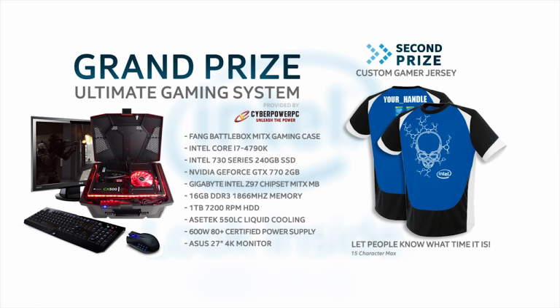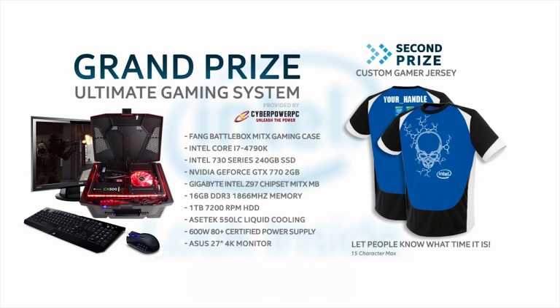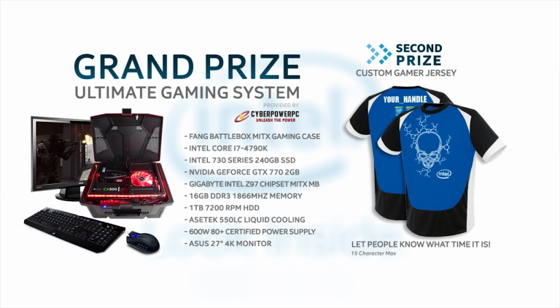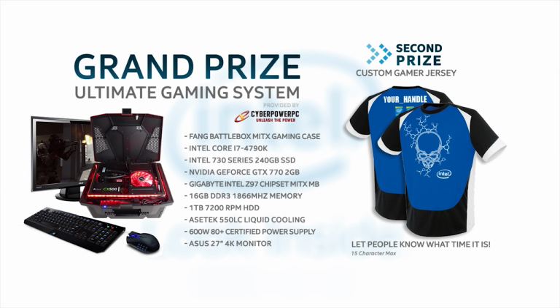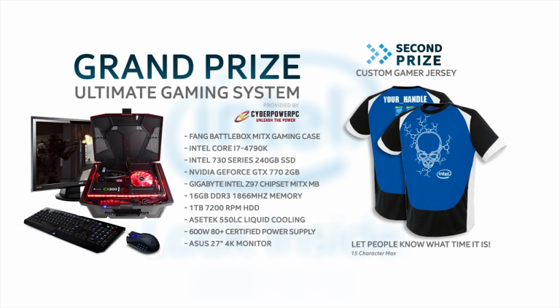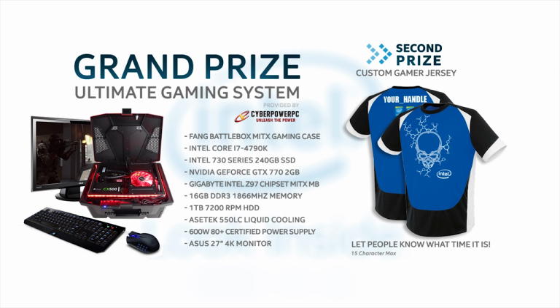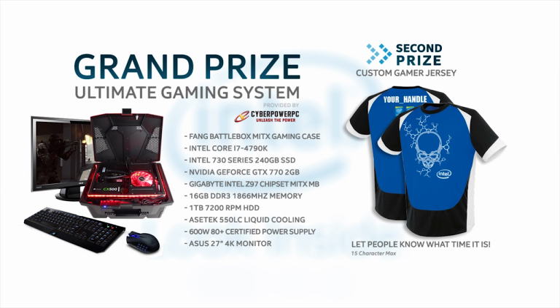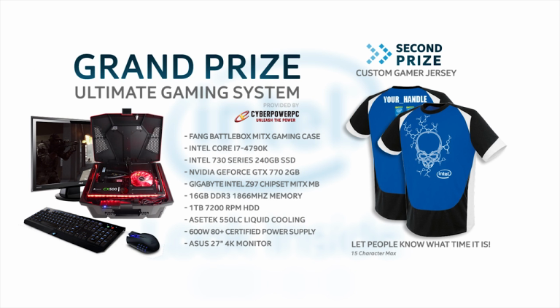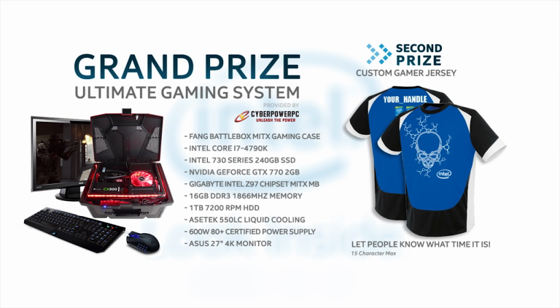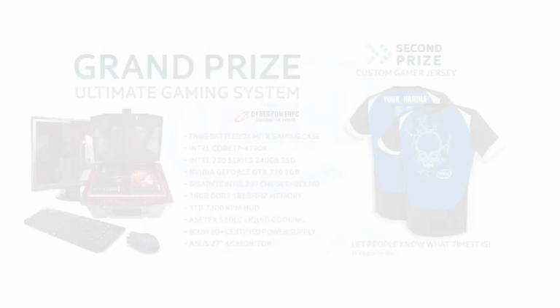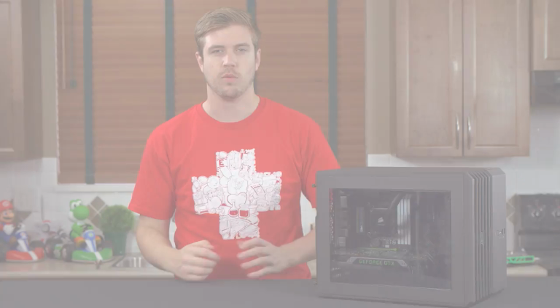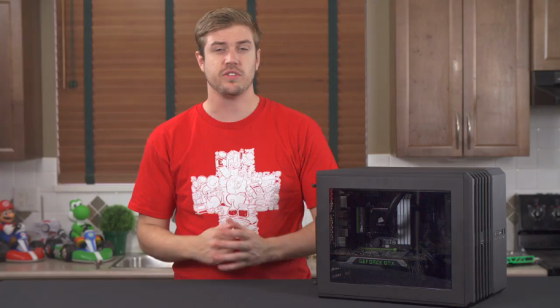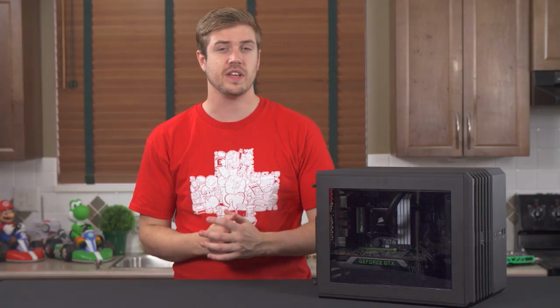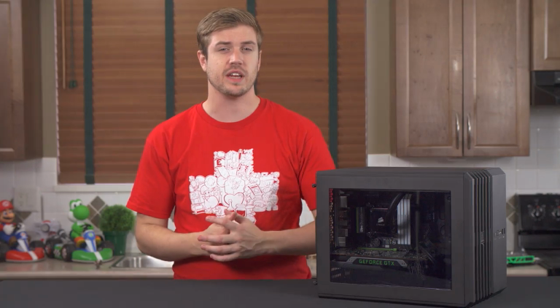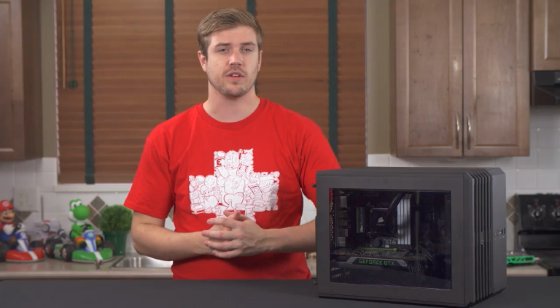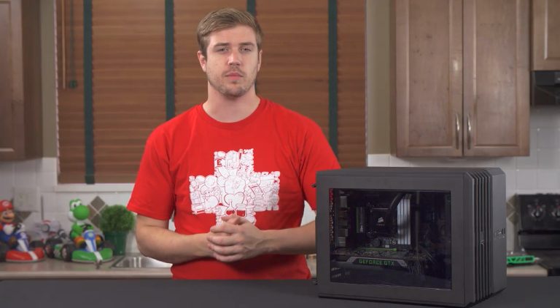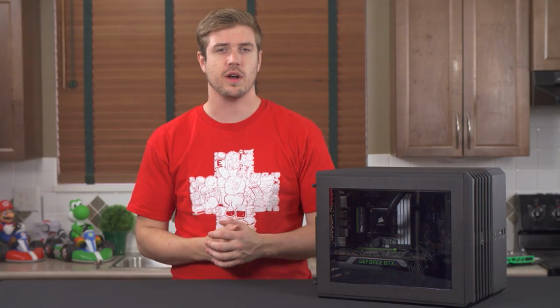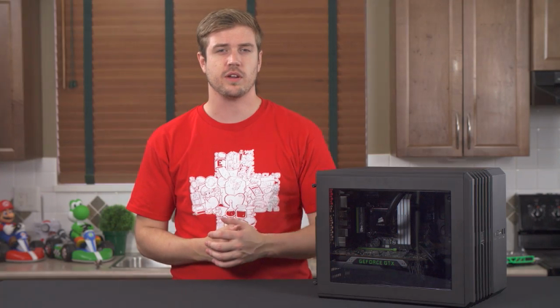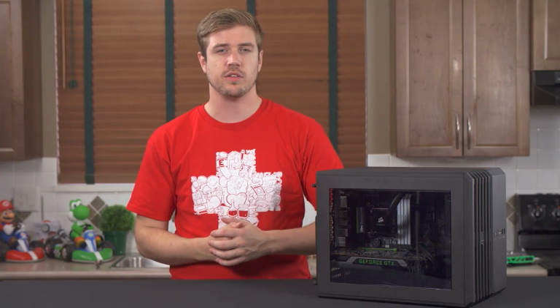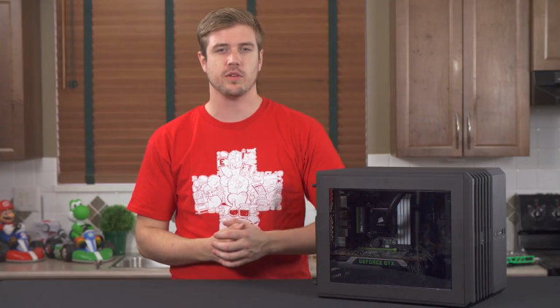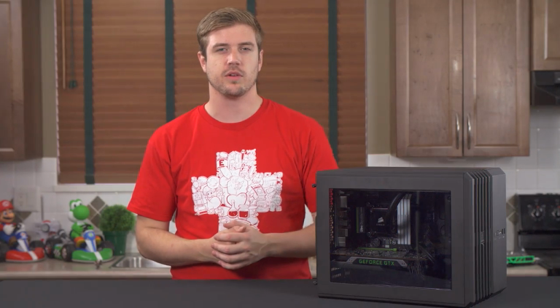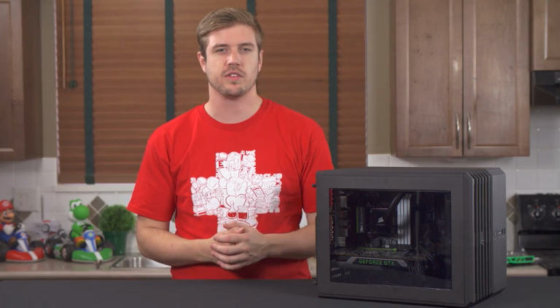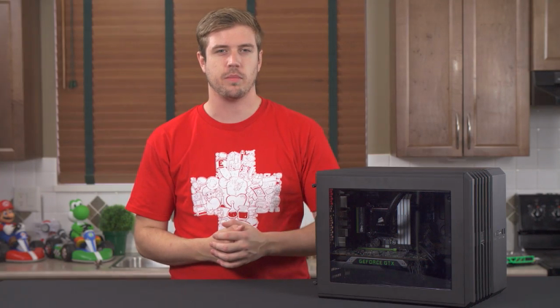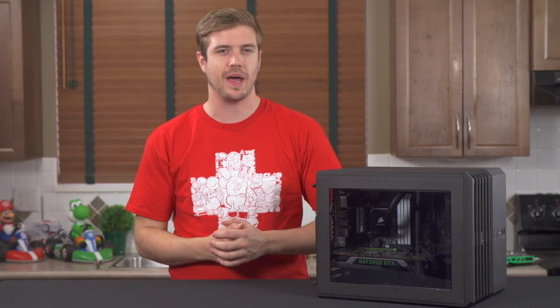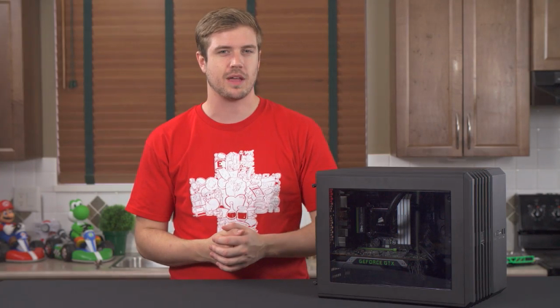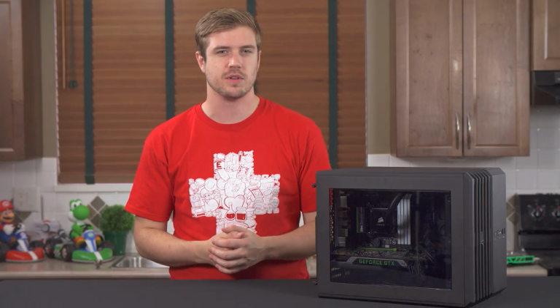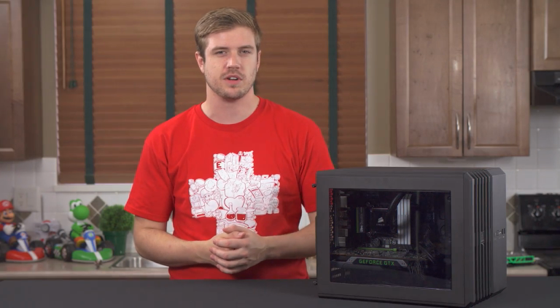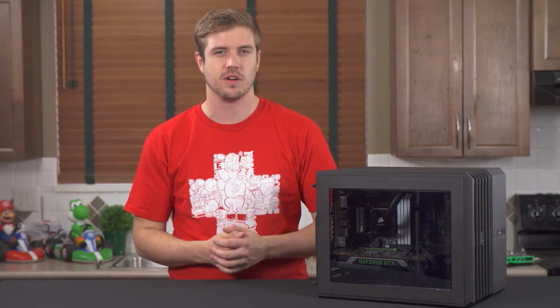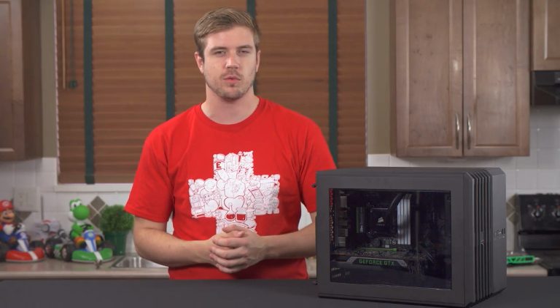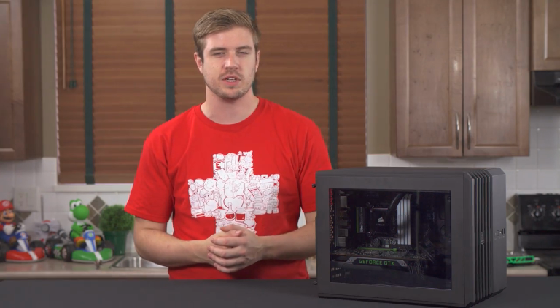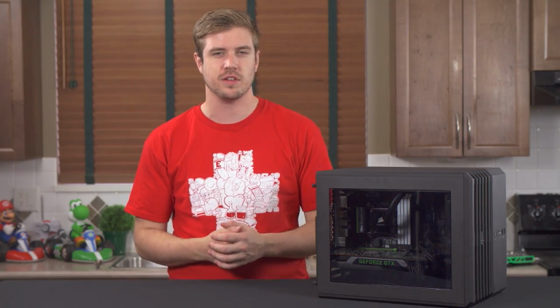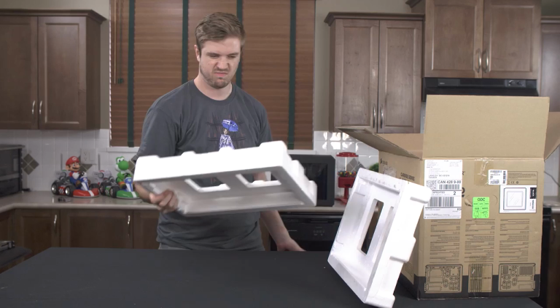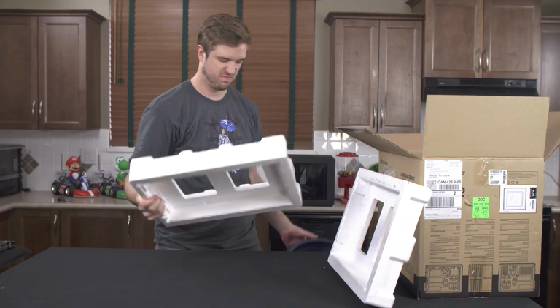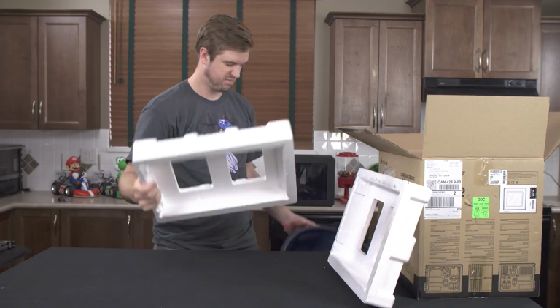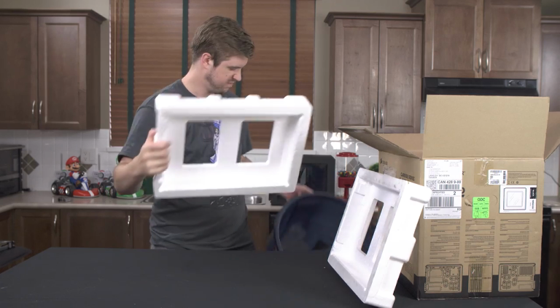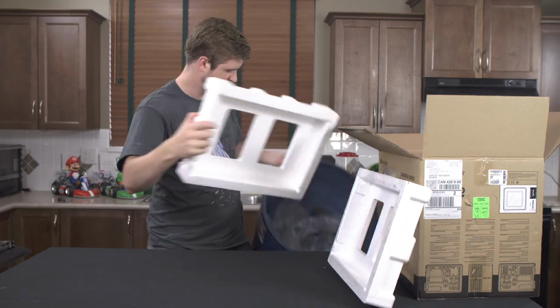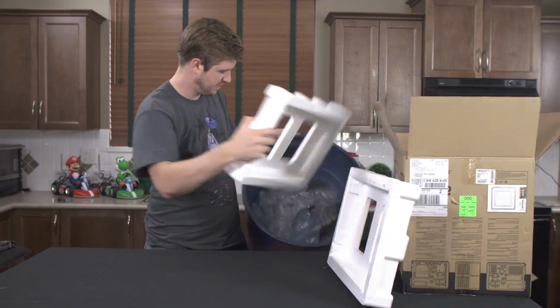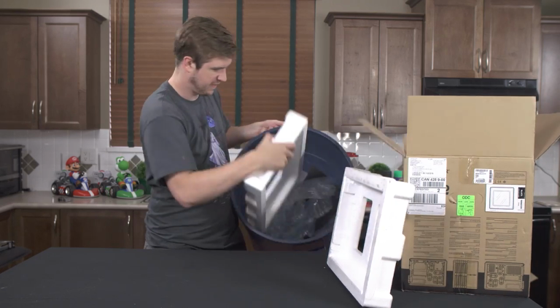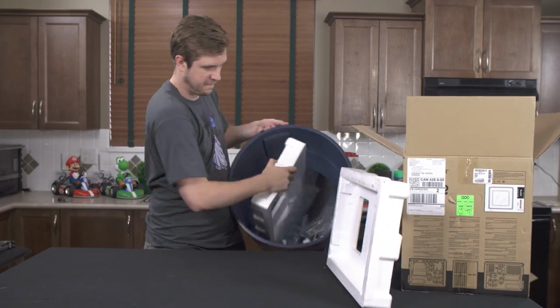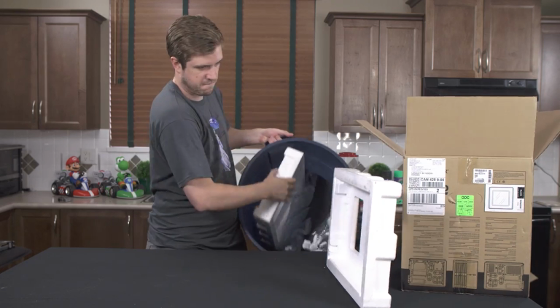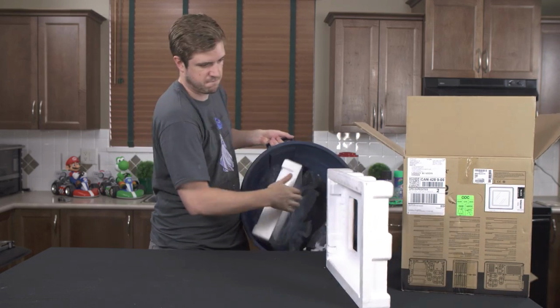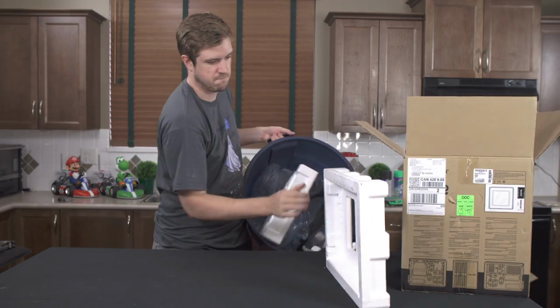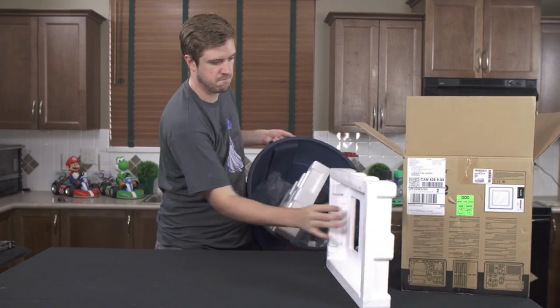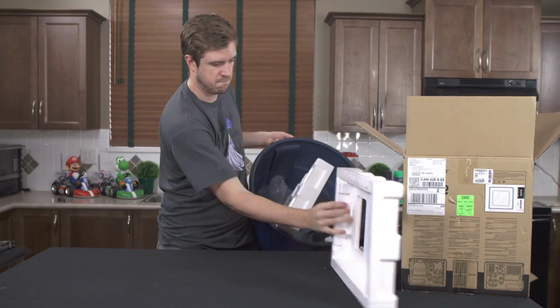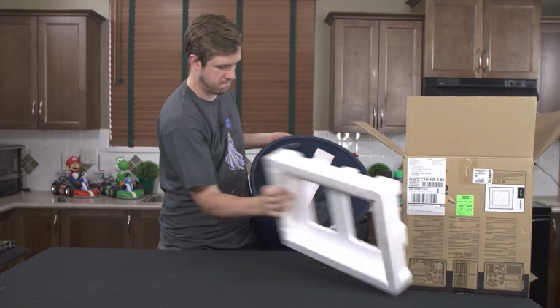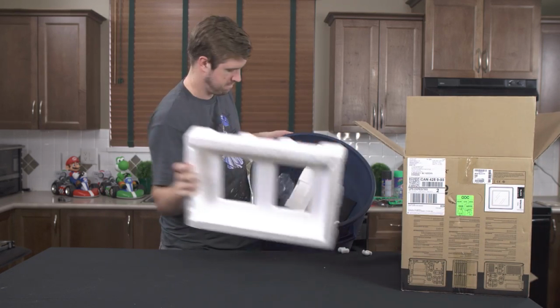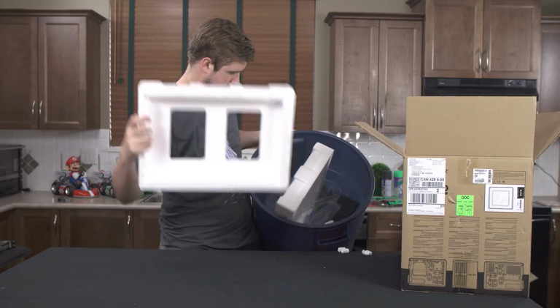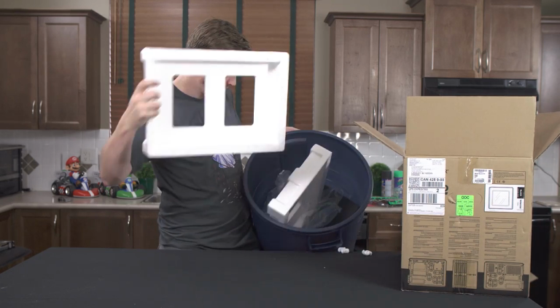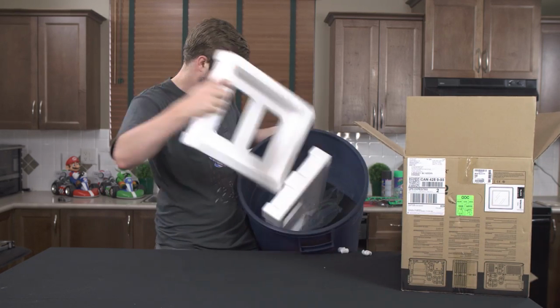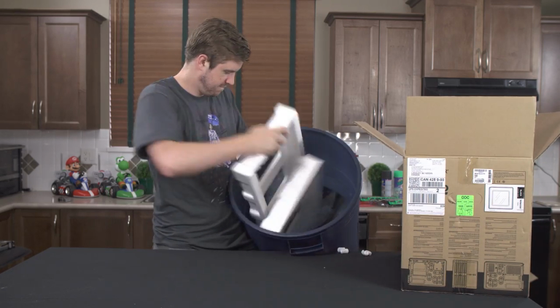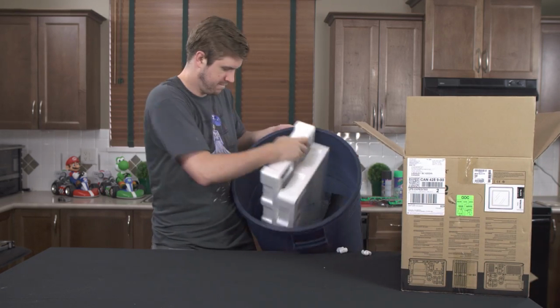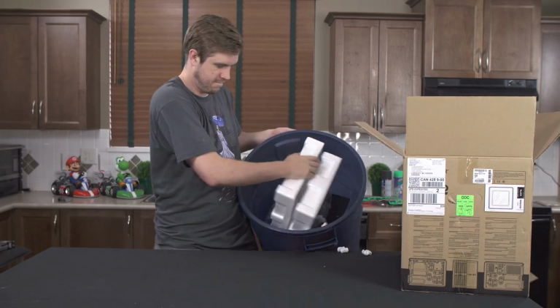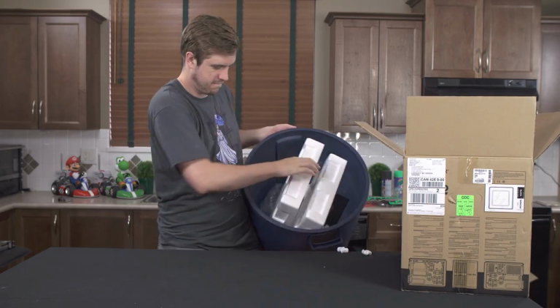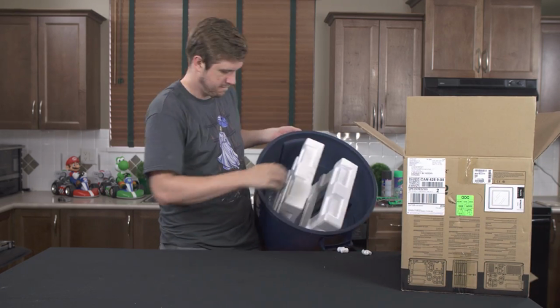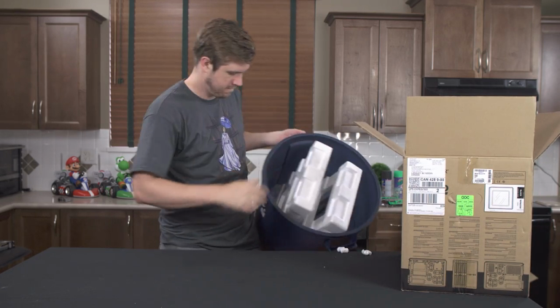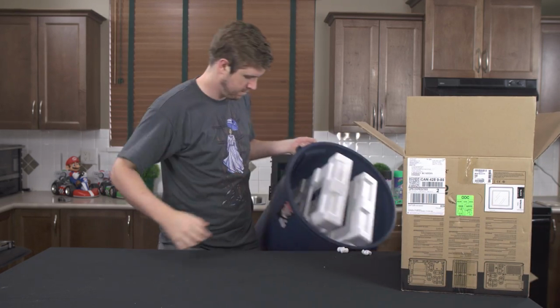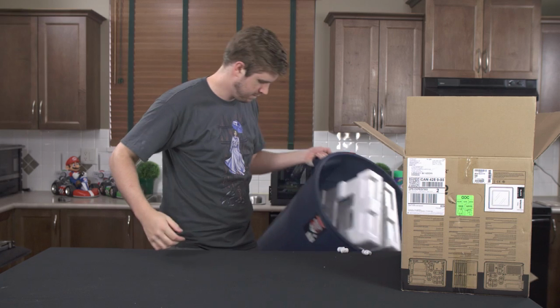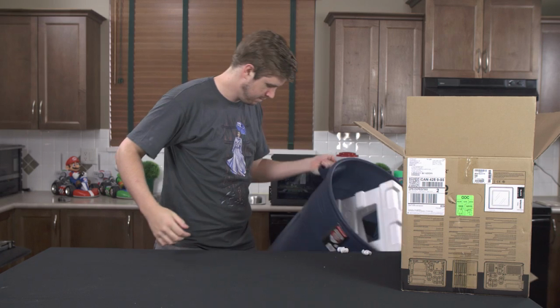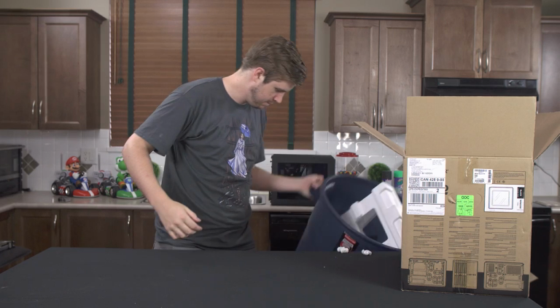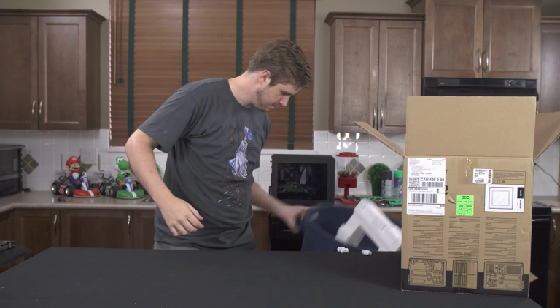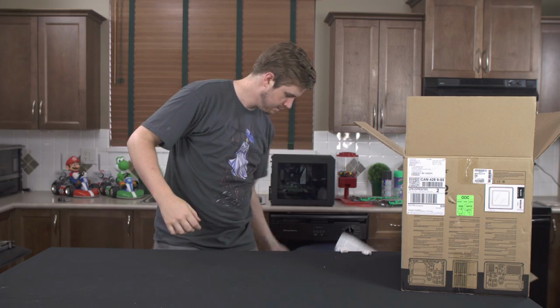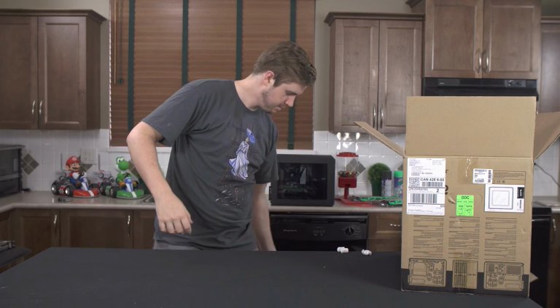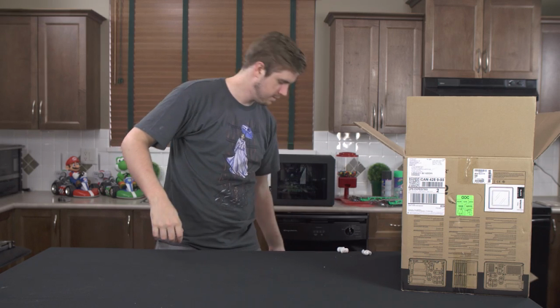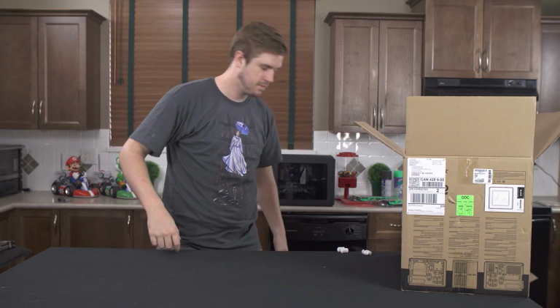Once you get it out of the box, you'll notice the packing material, which is hard foam, and bad.